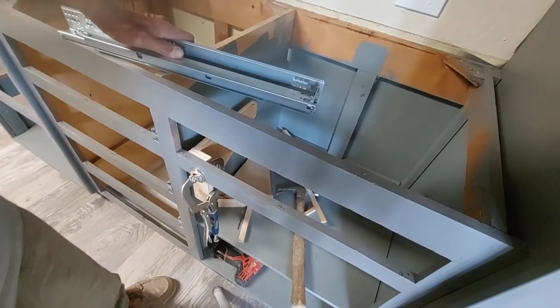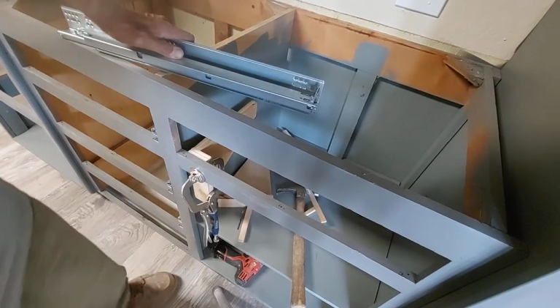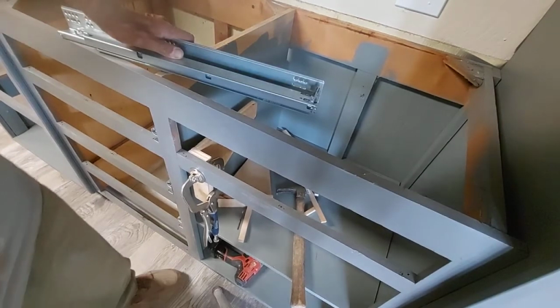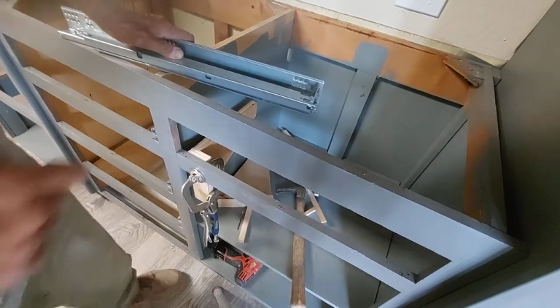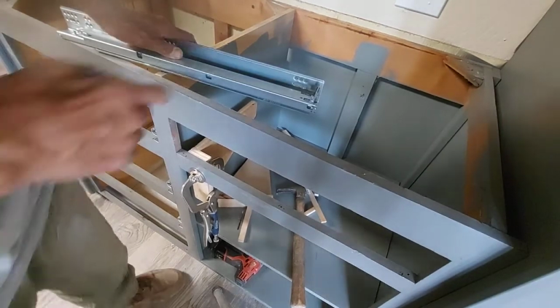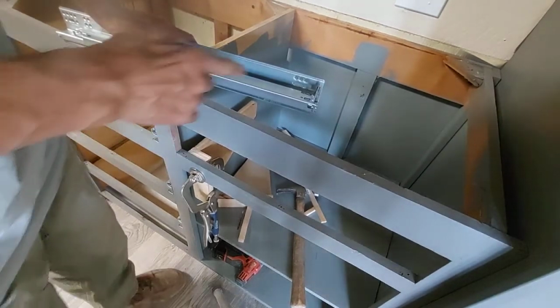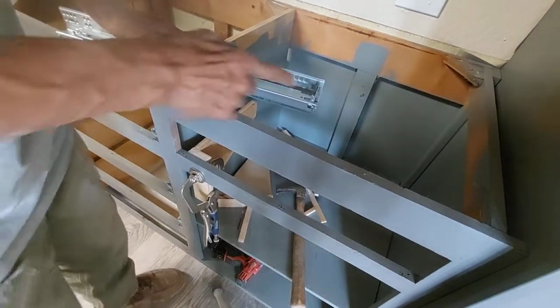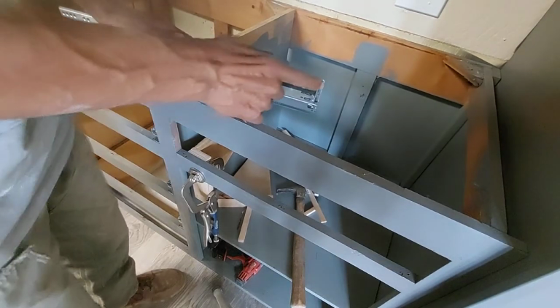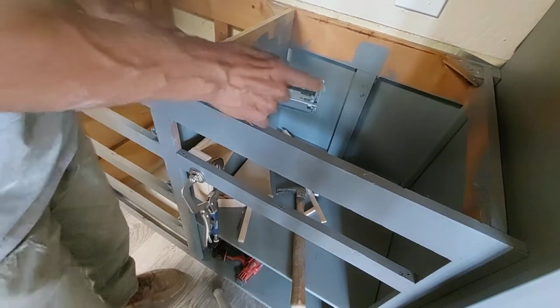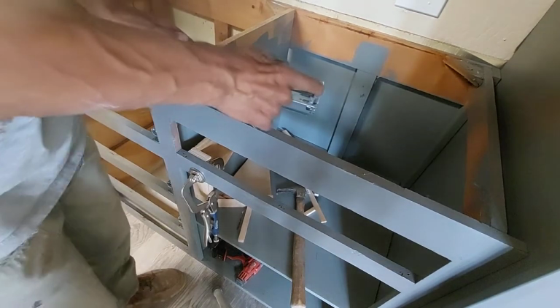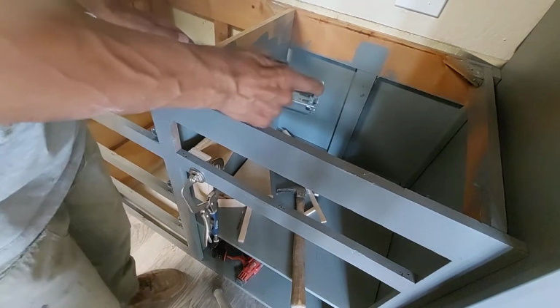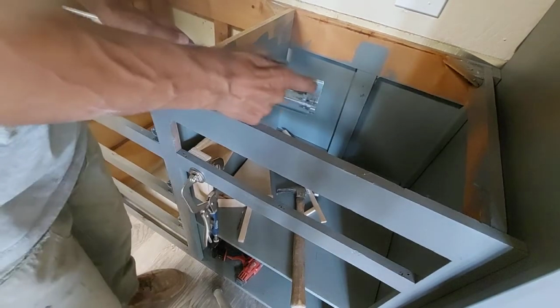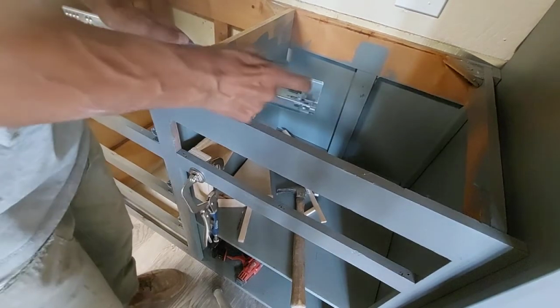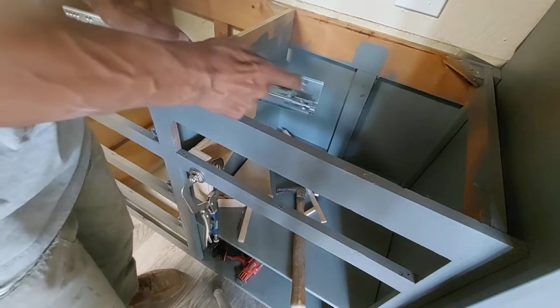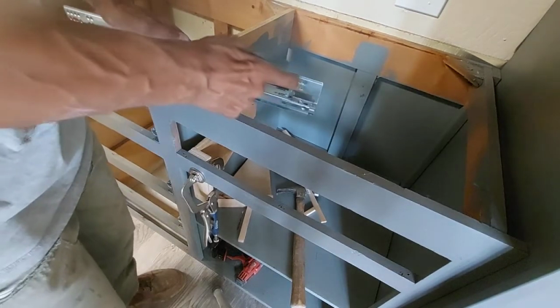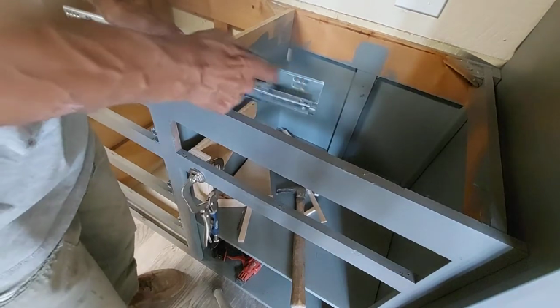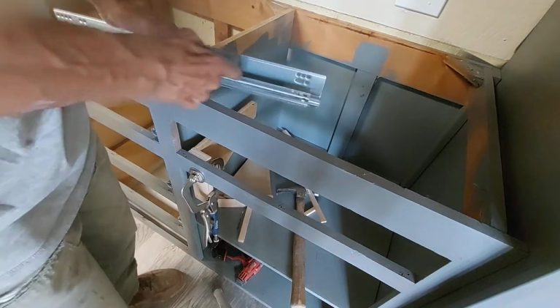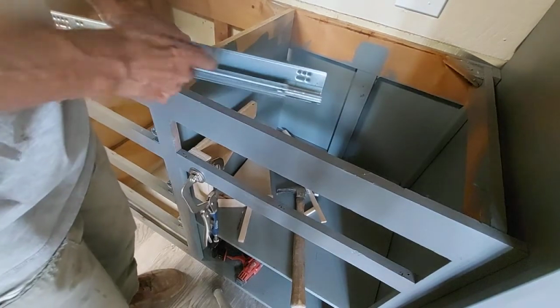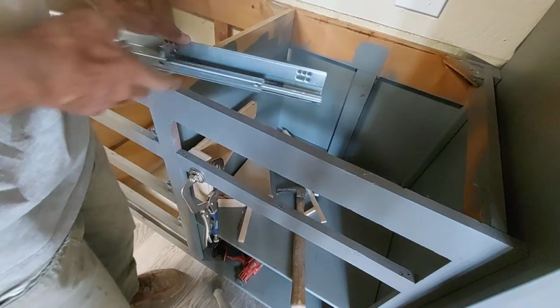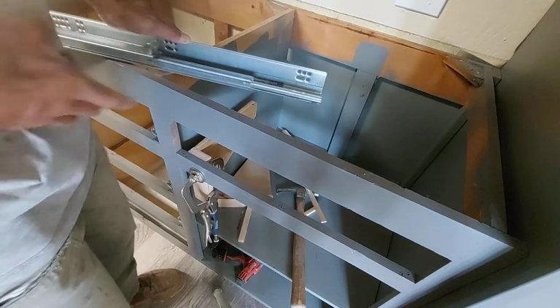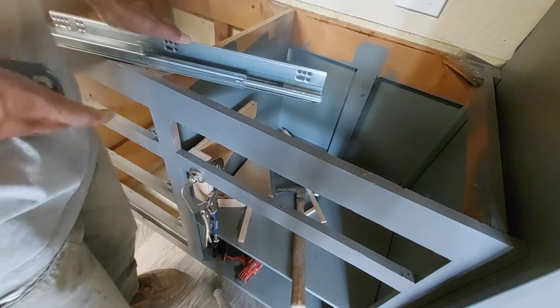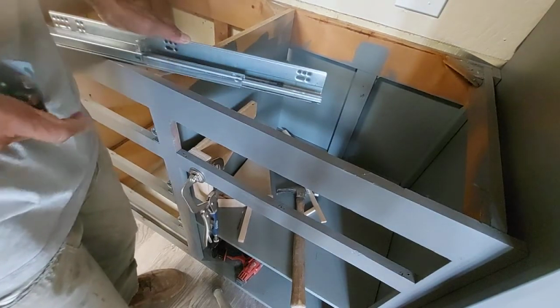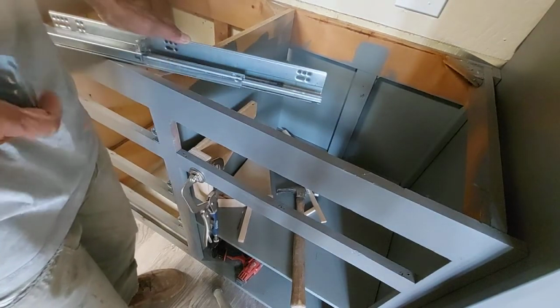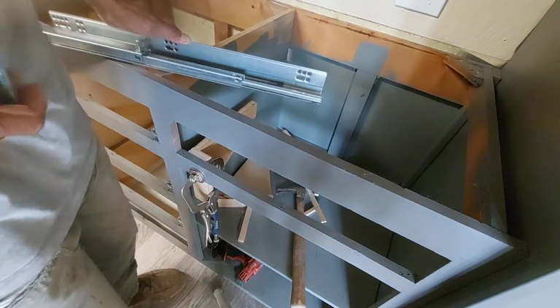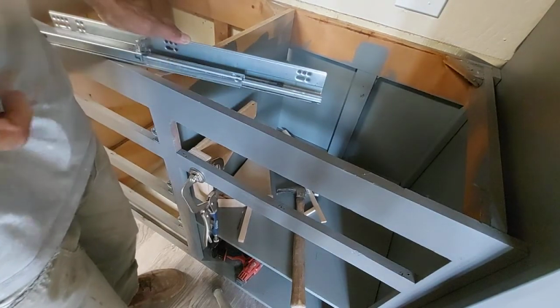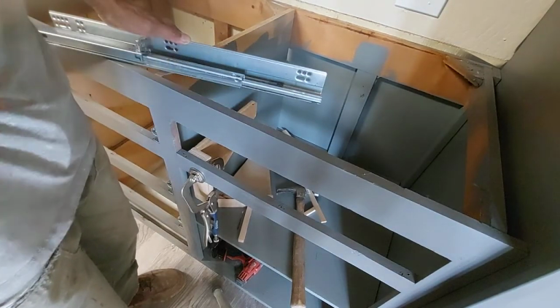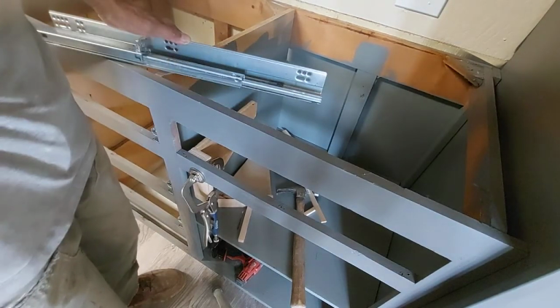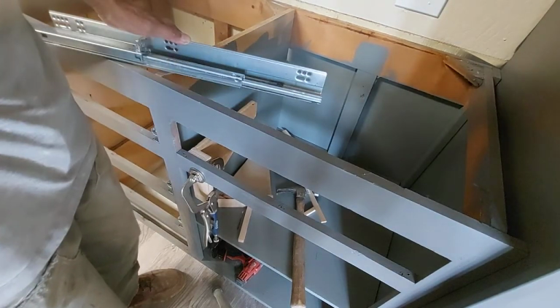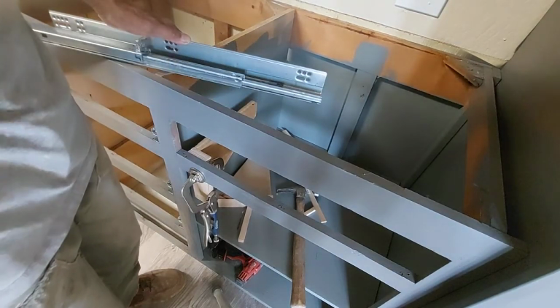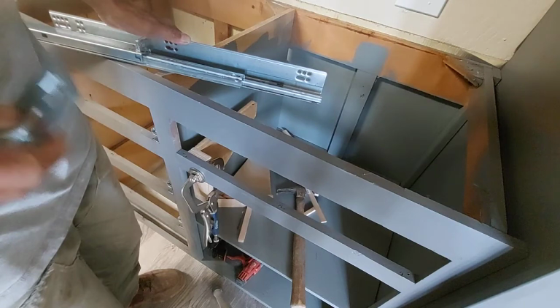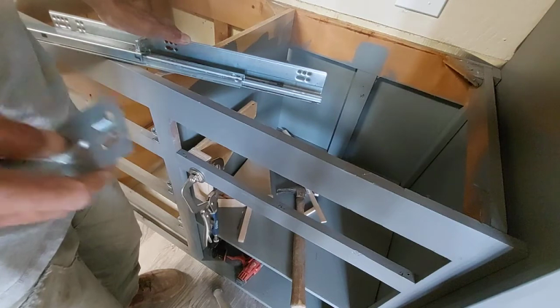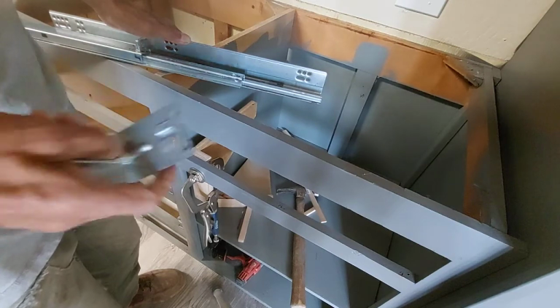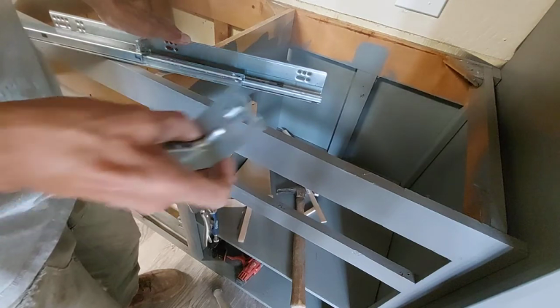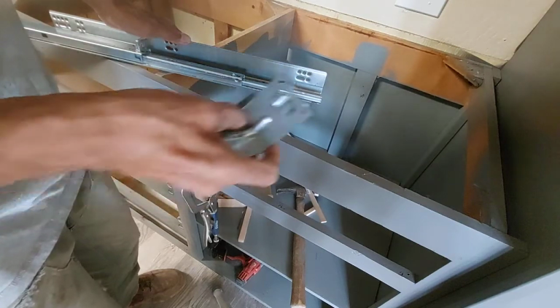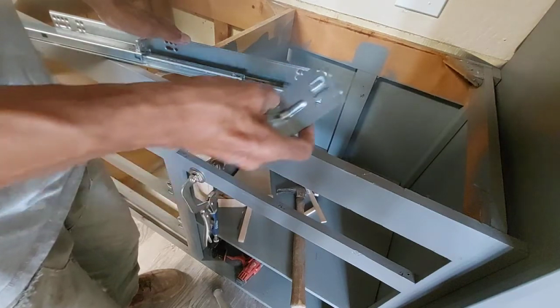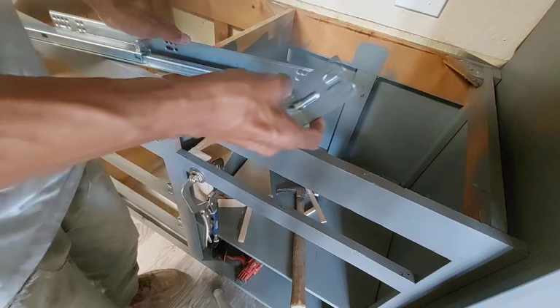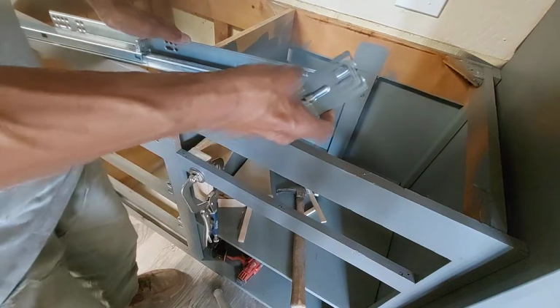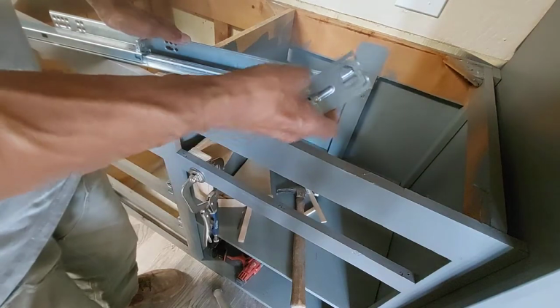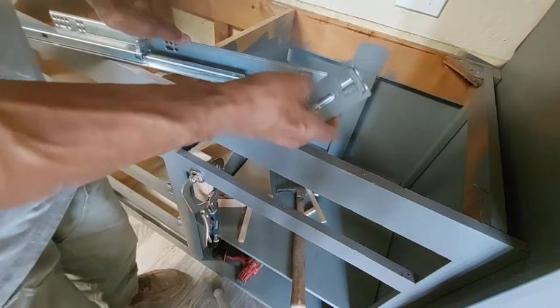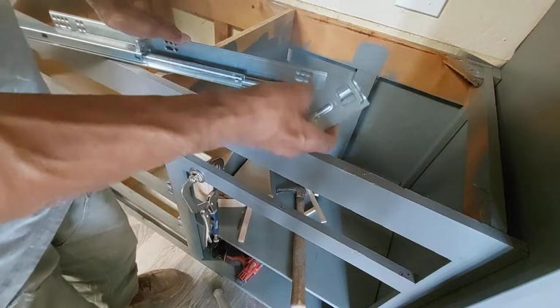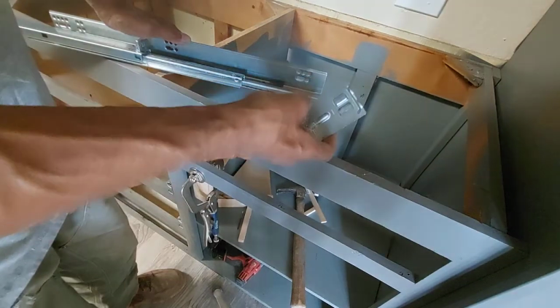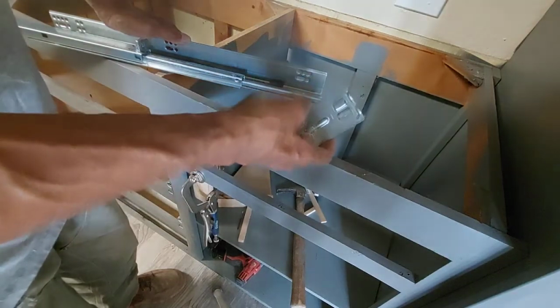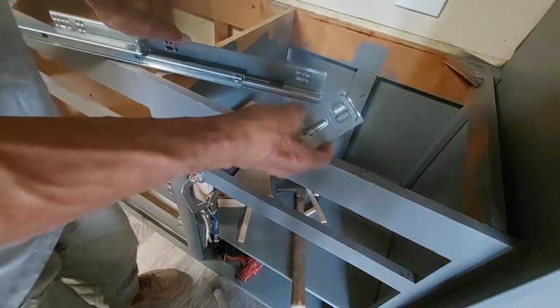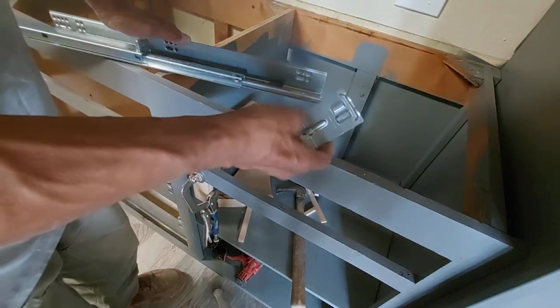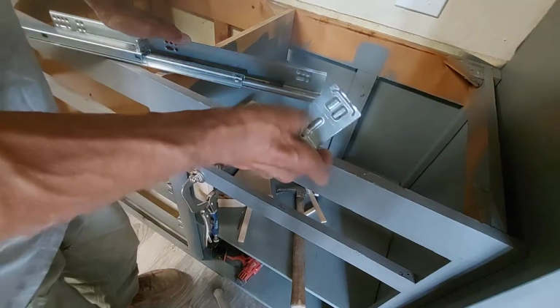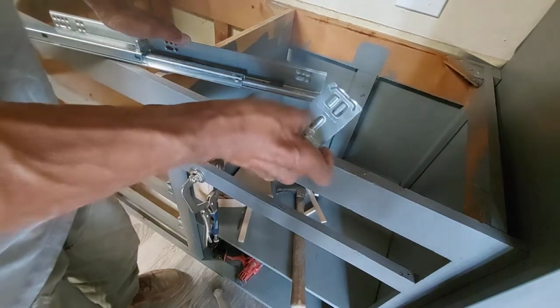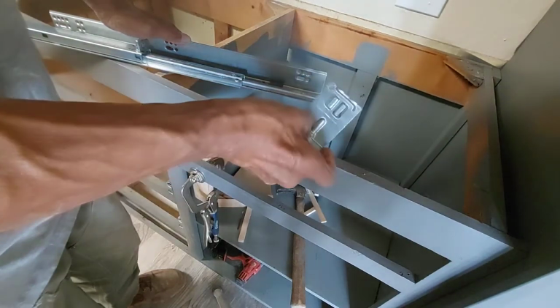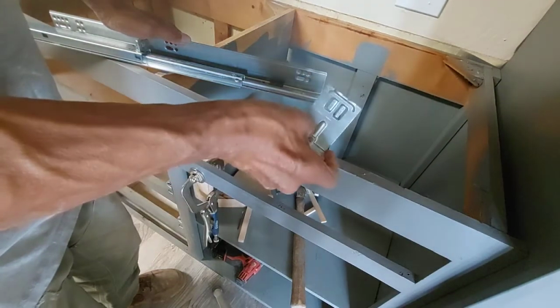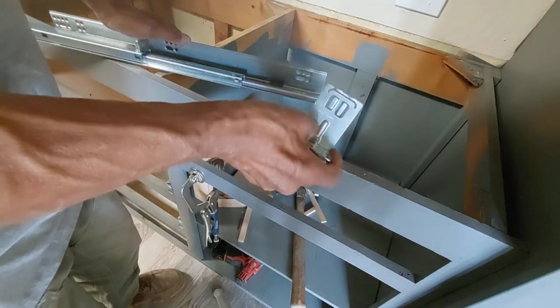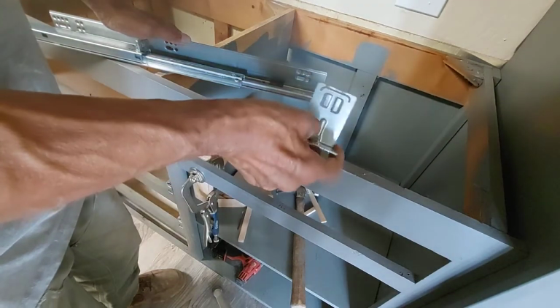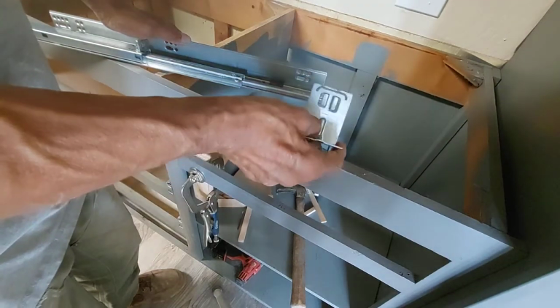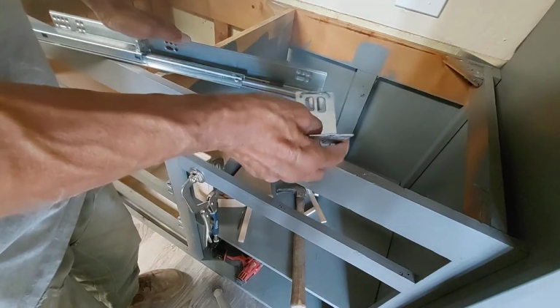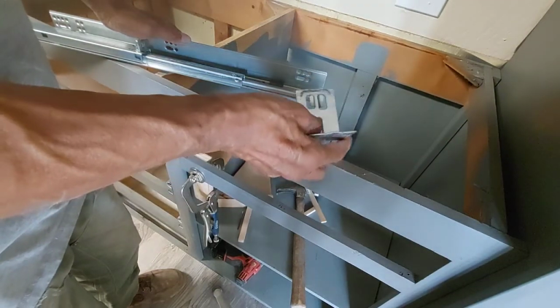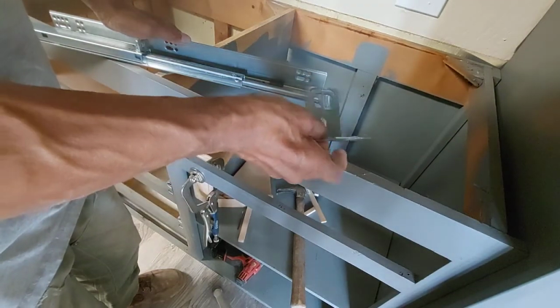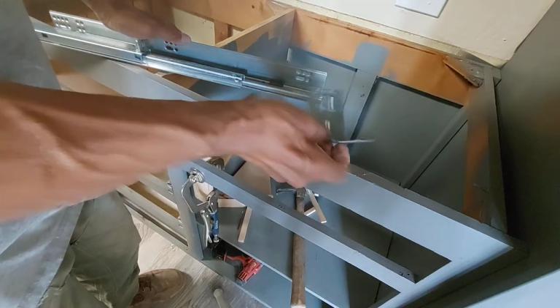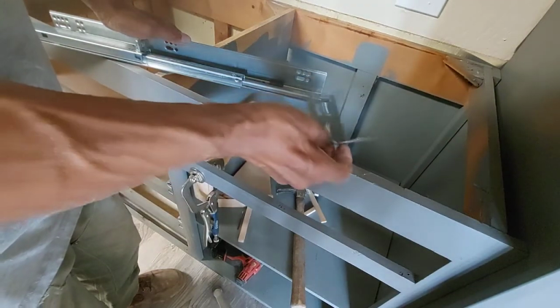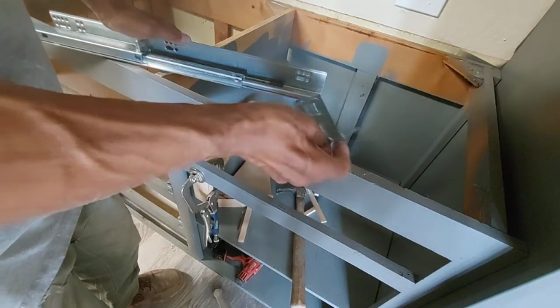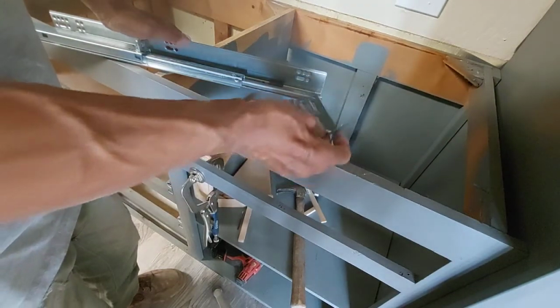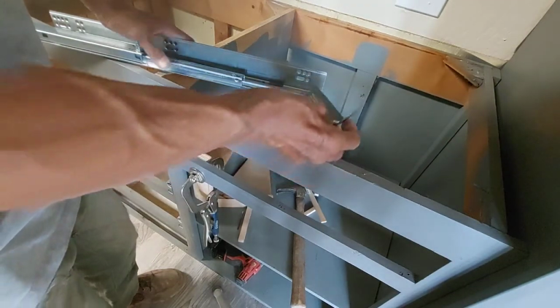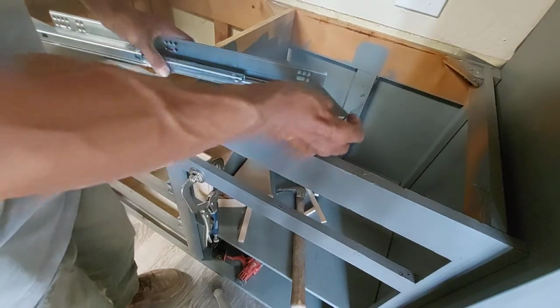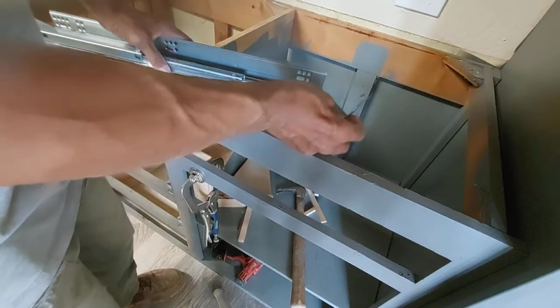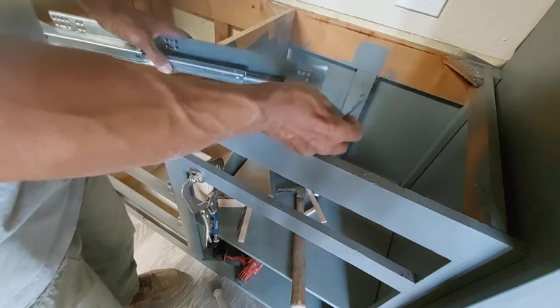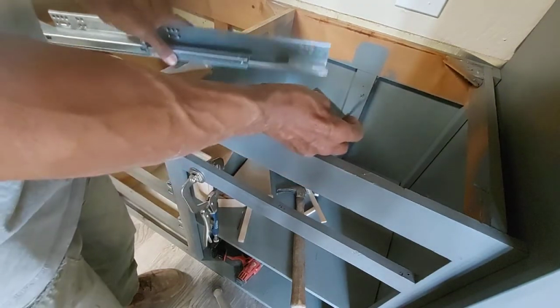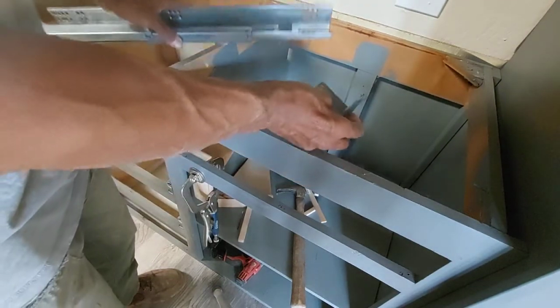Now you take your drawer slide and you insert the back mounting bracket.